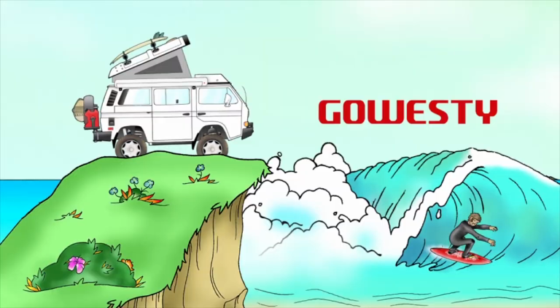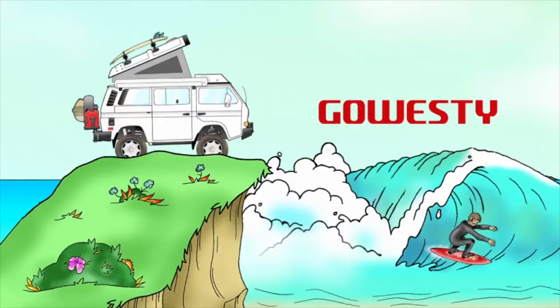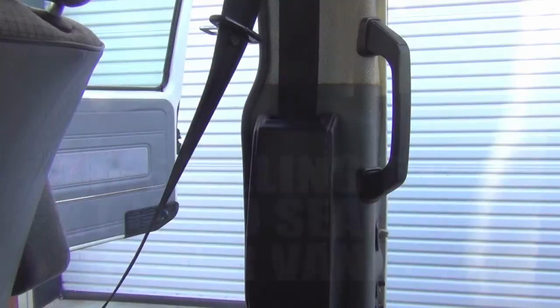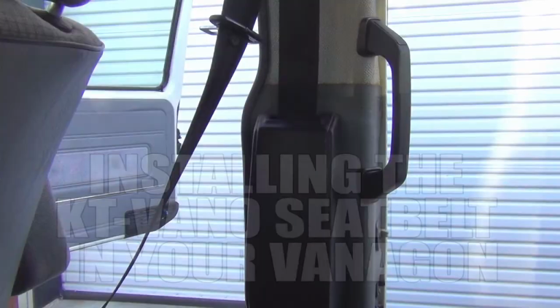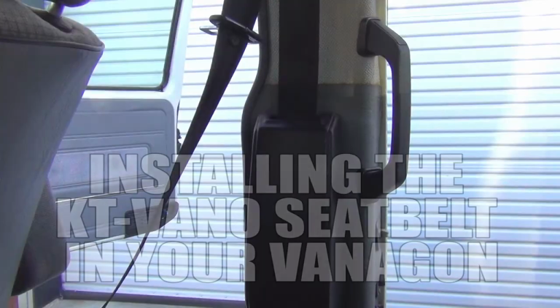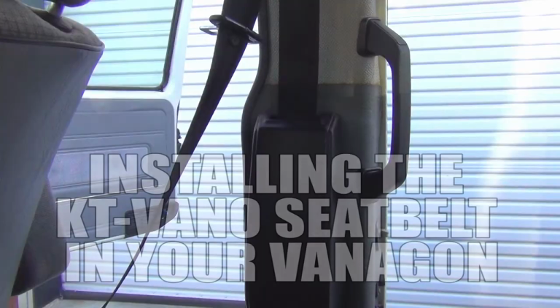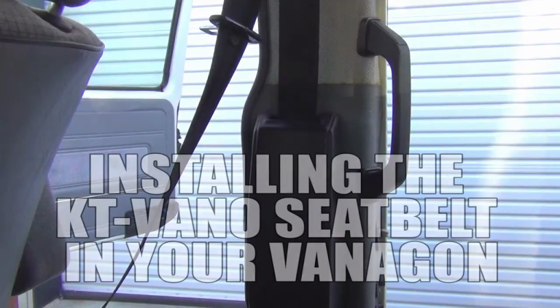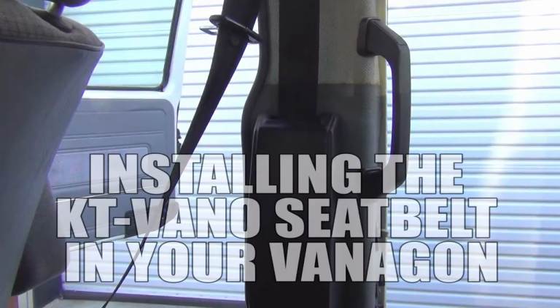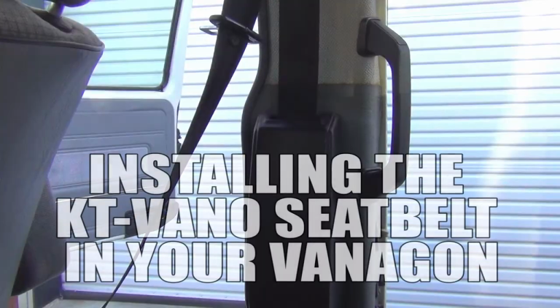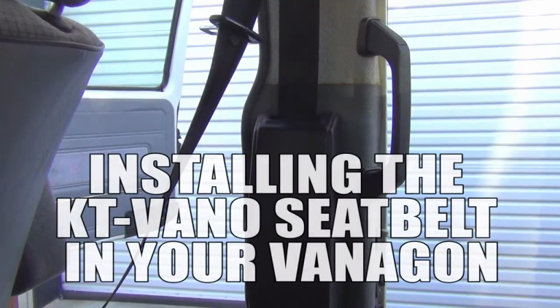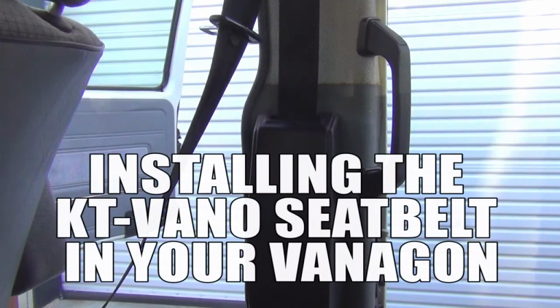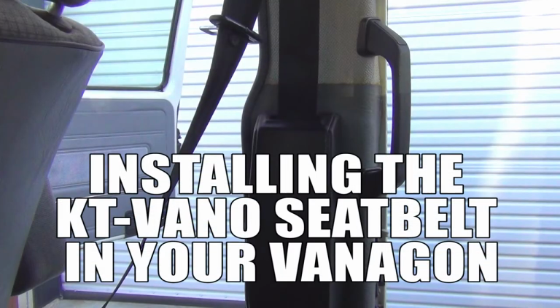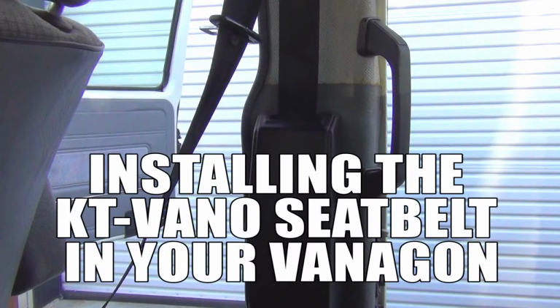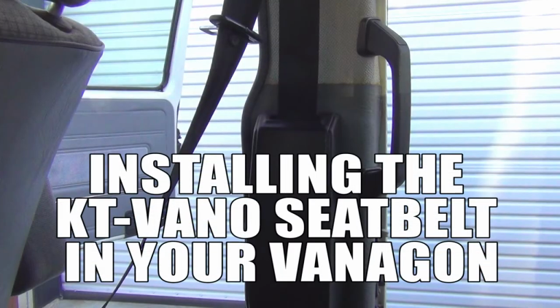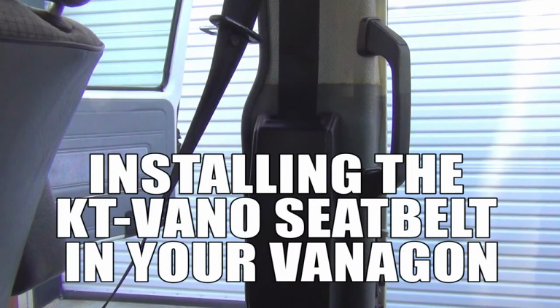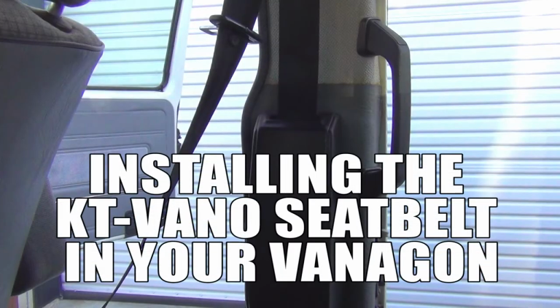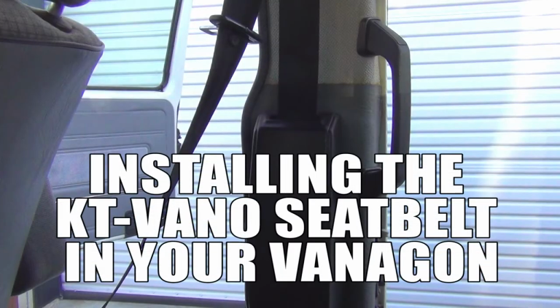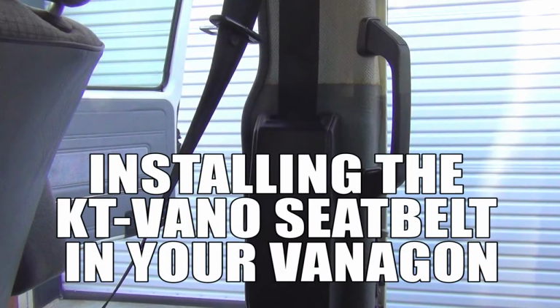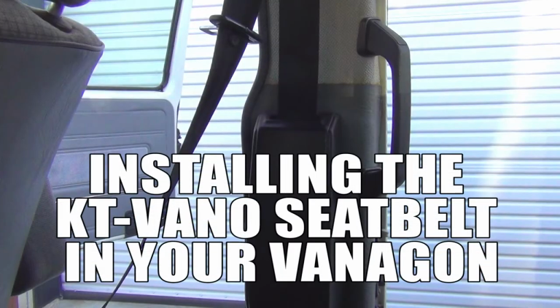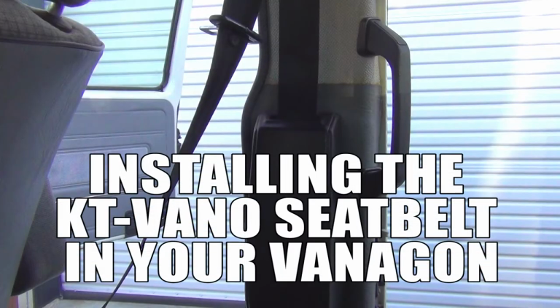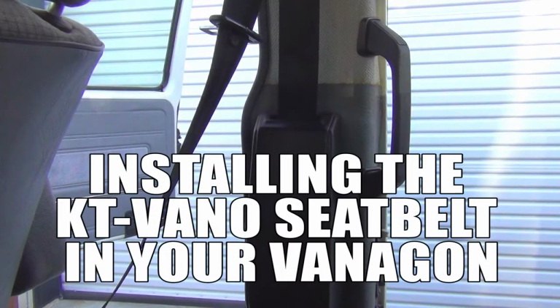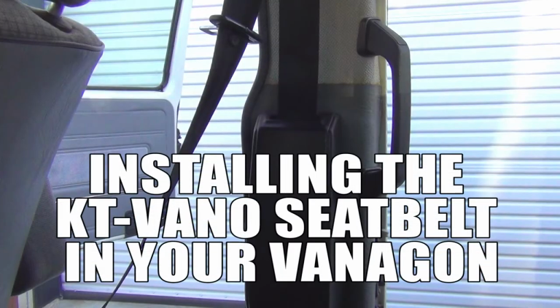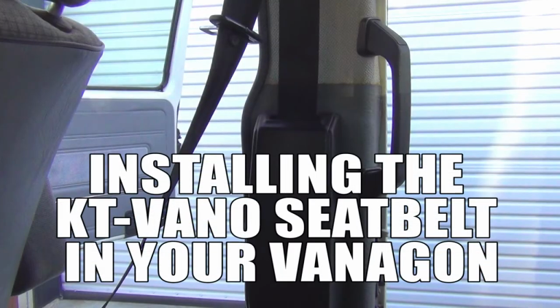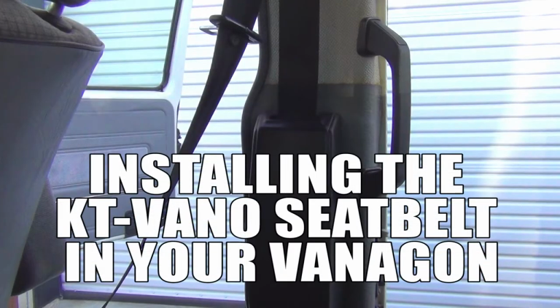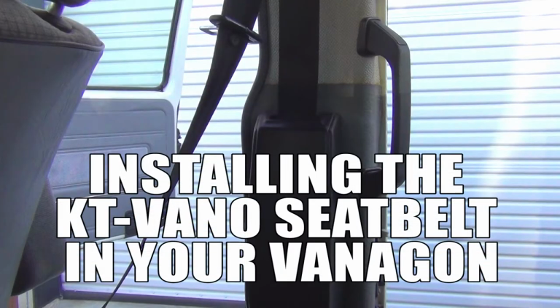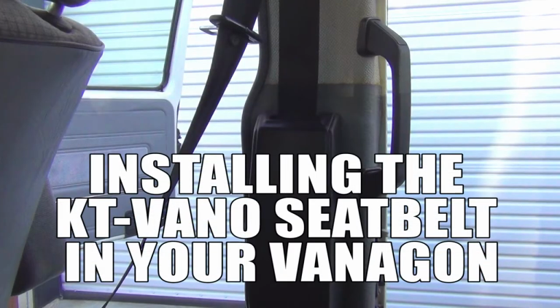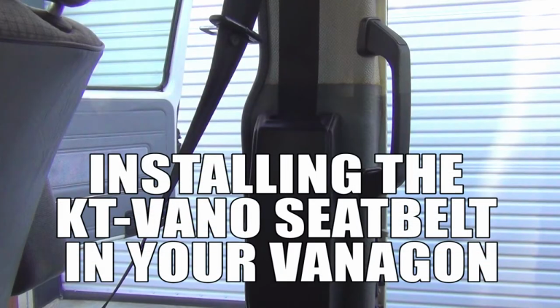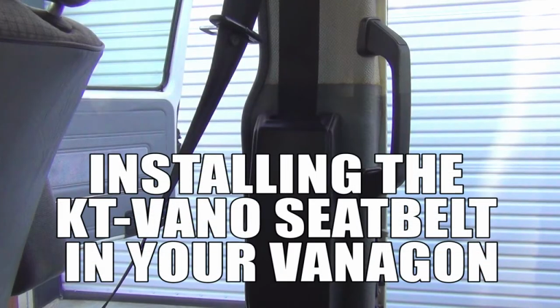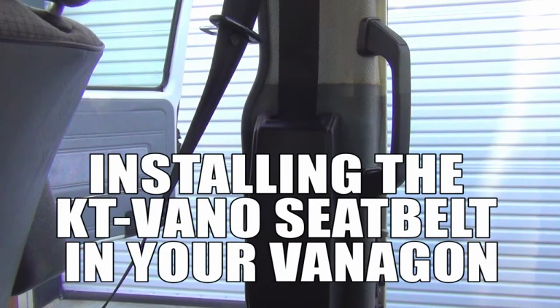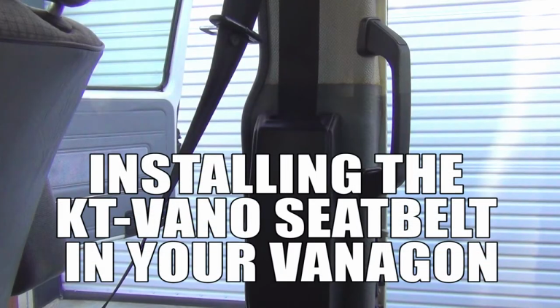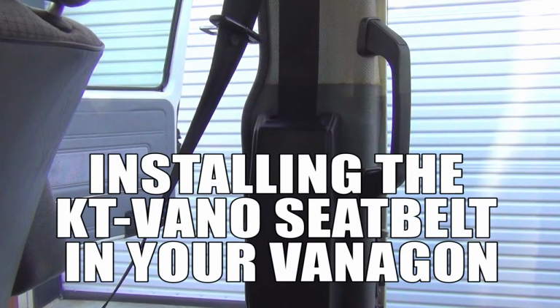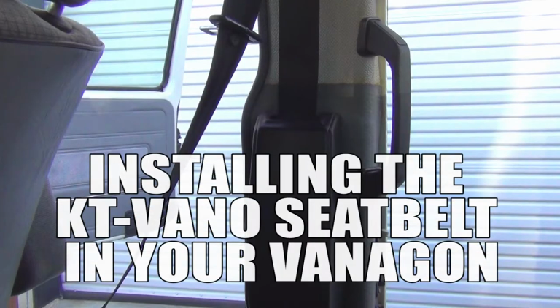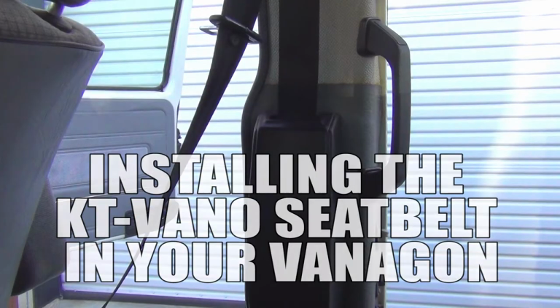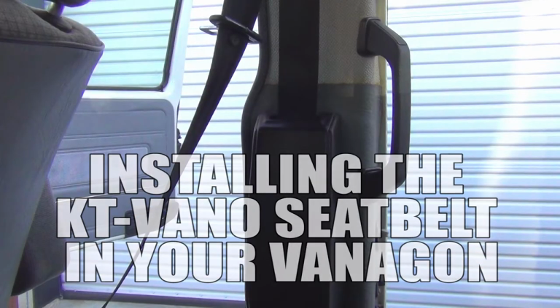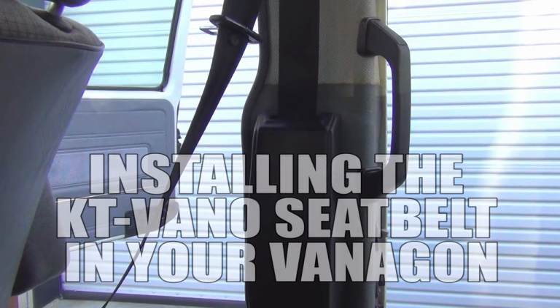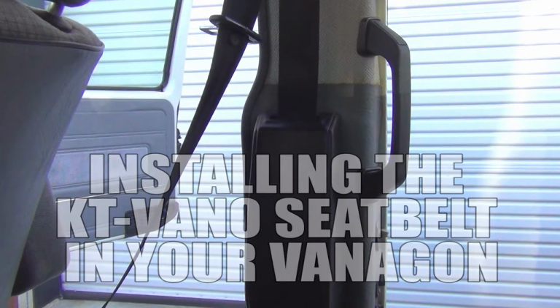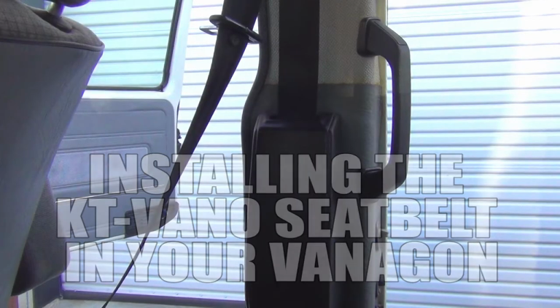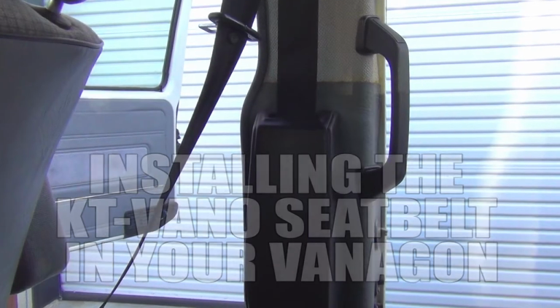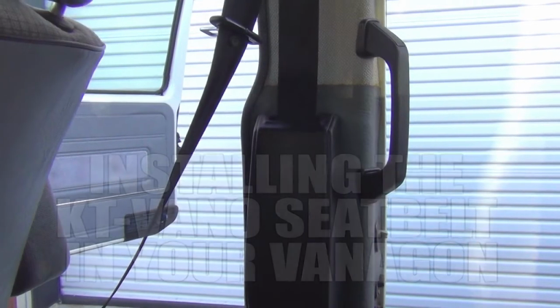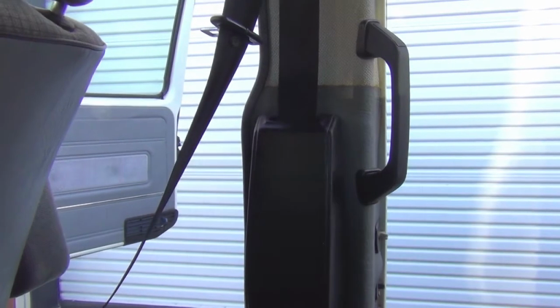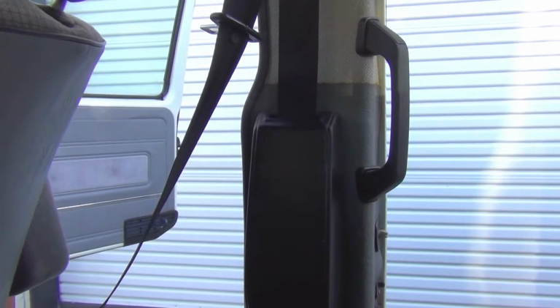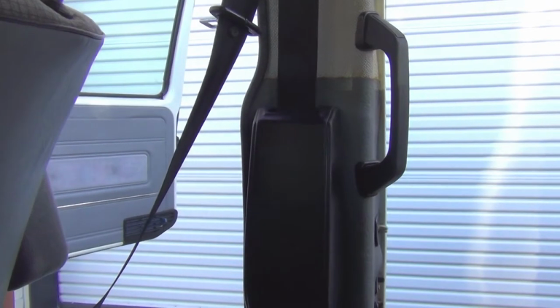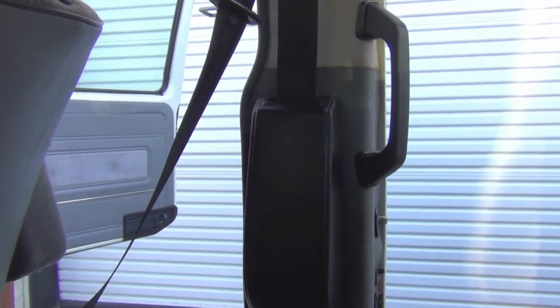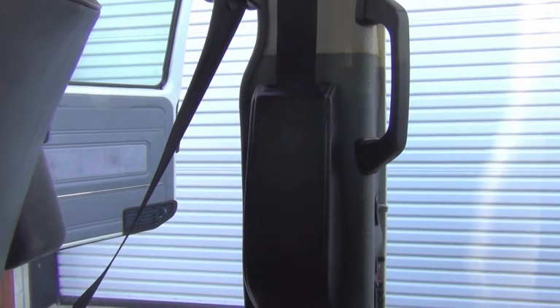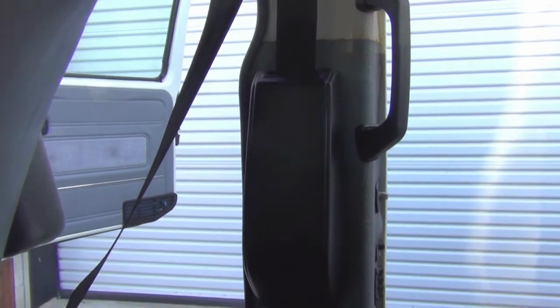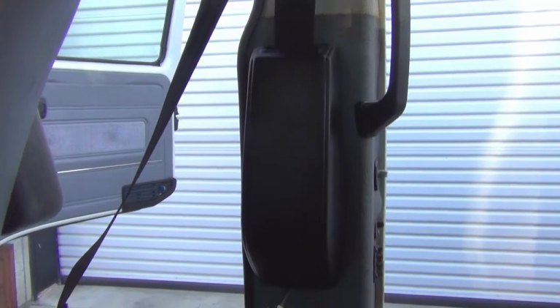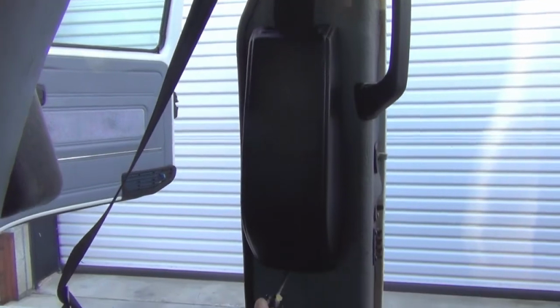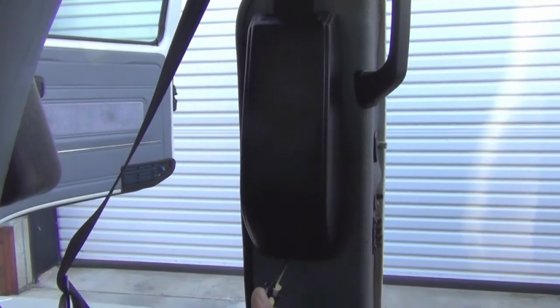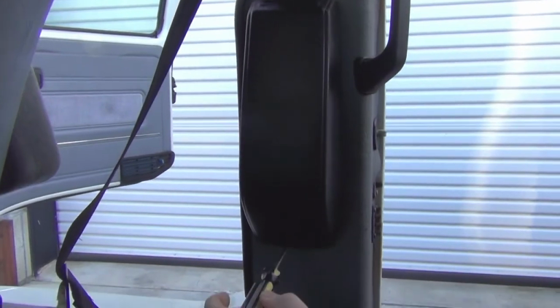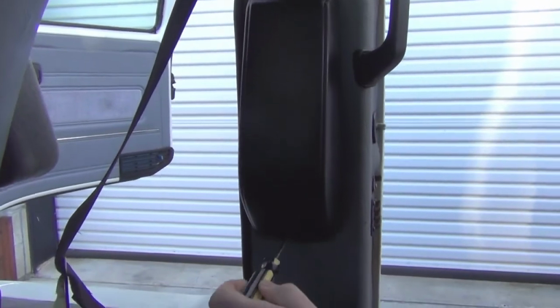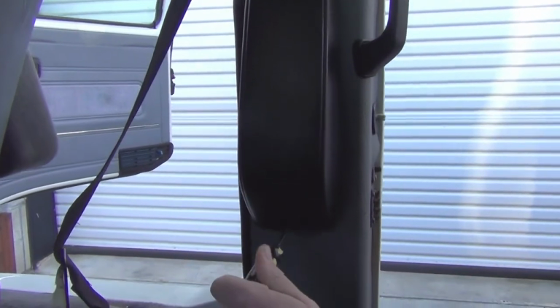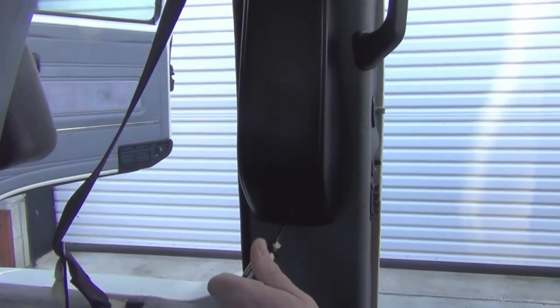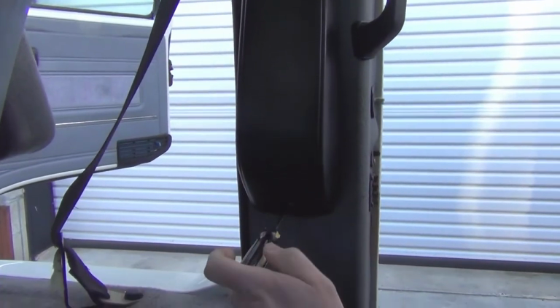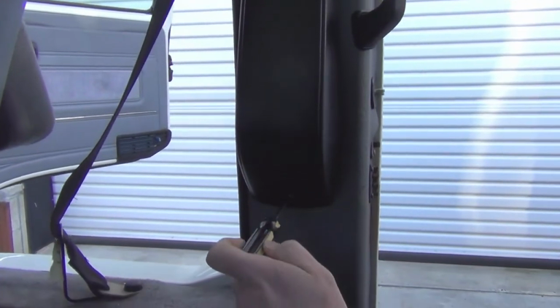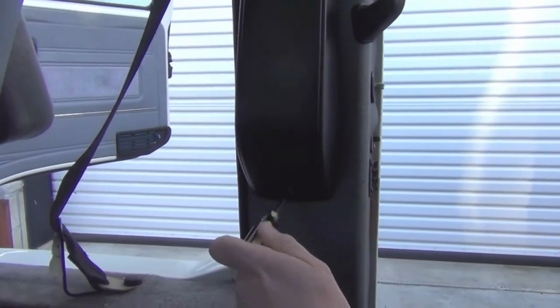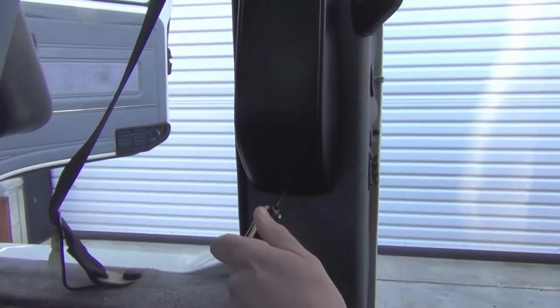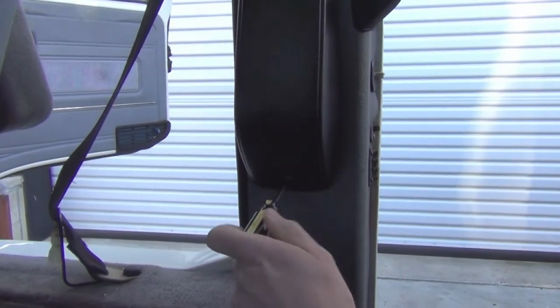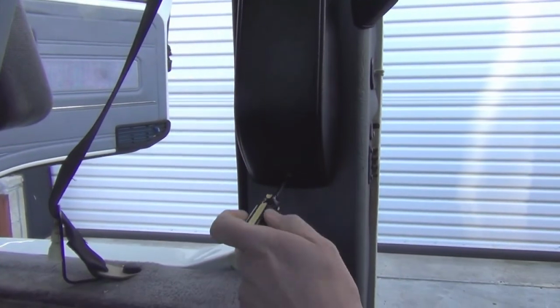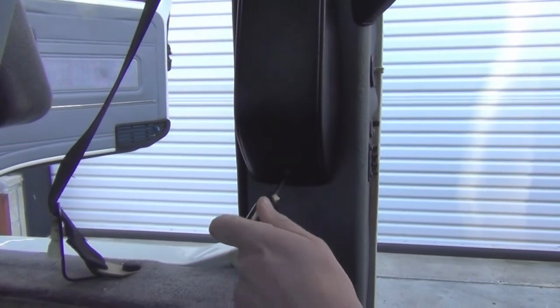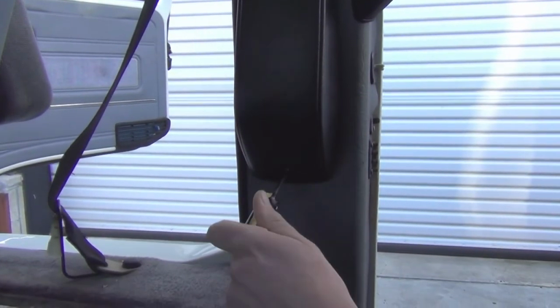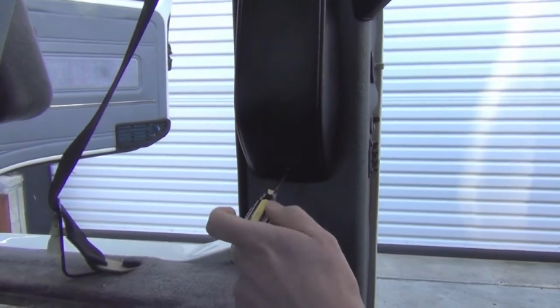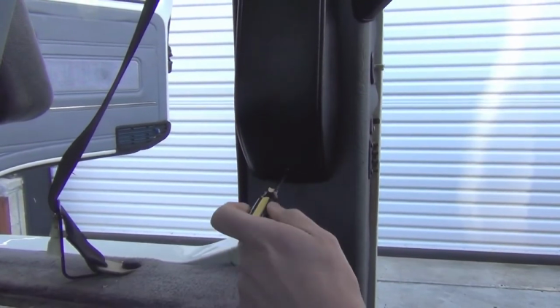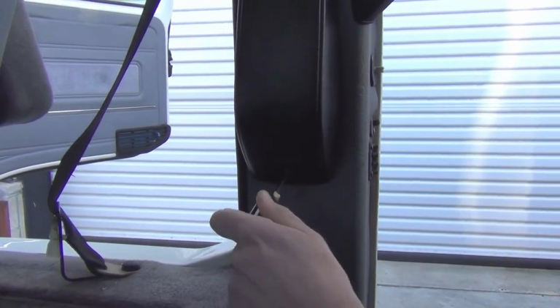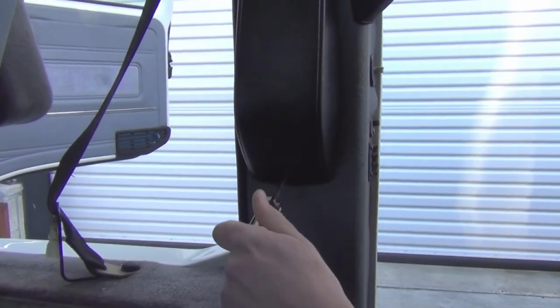Hey, what's up everybody, it's John with GoWesty and today we're going to do a KT Vano installation. This is the front three-point seat belt in any Vanagon.